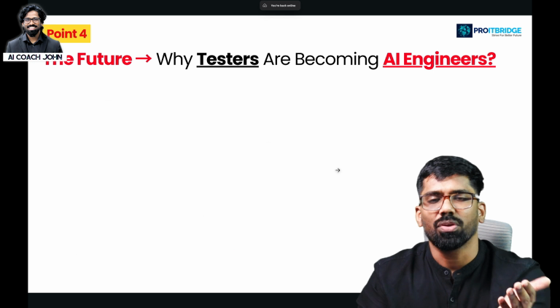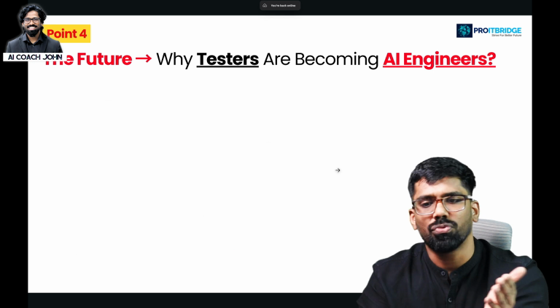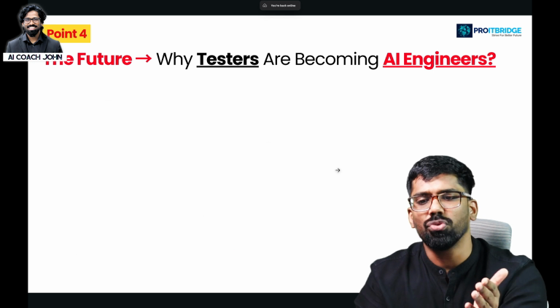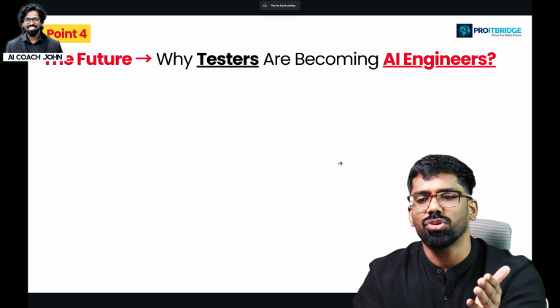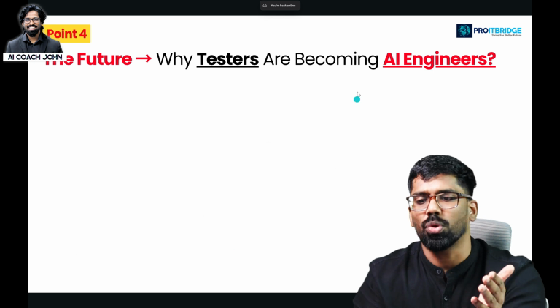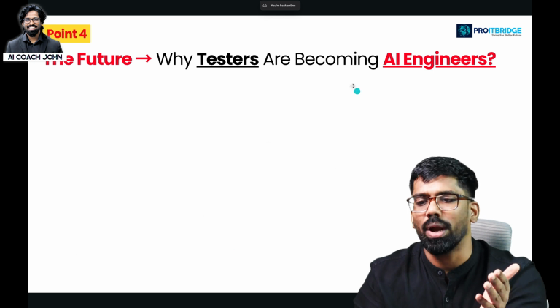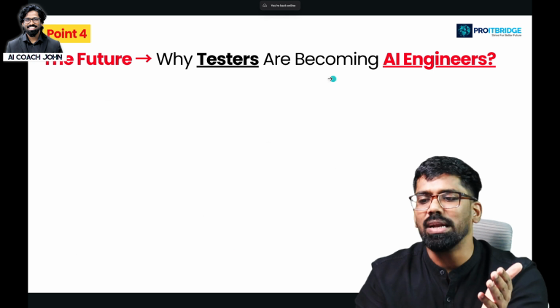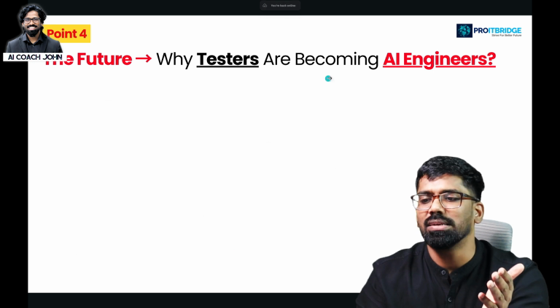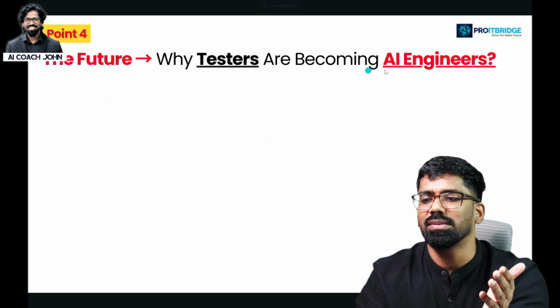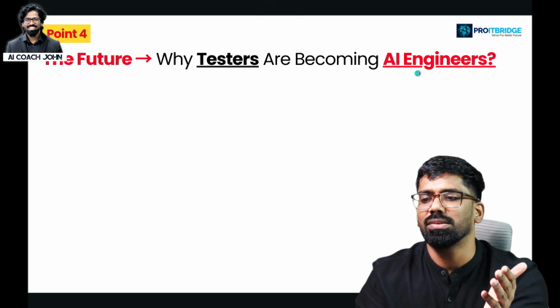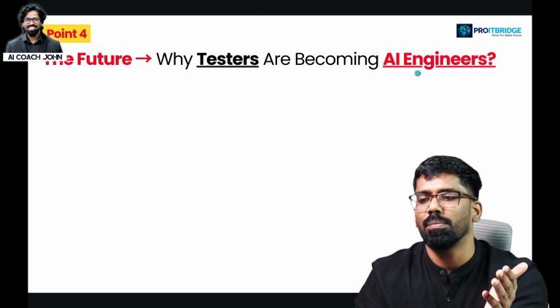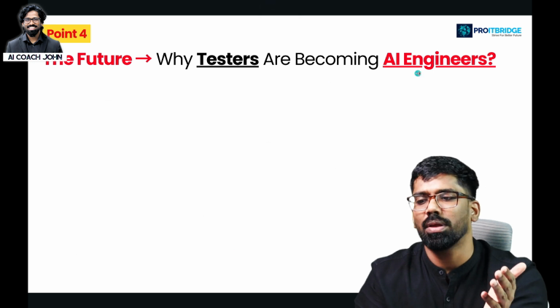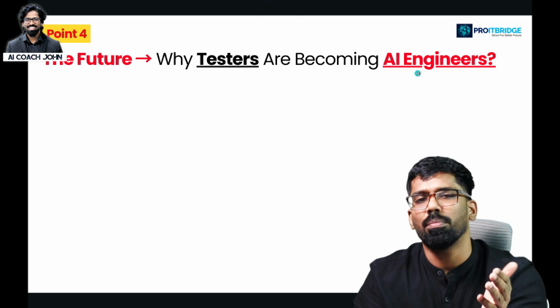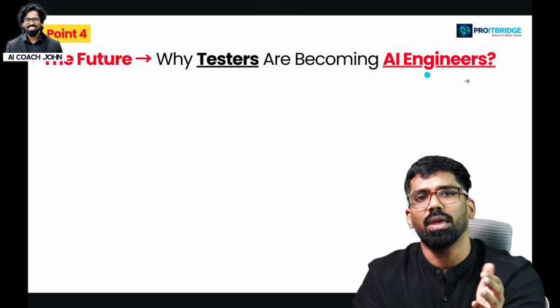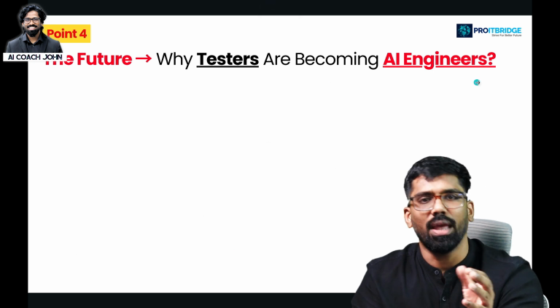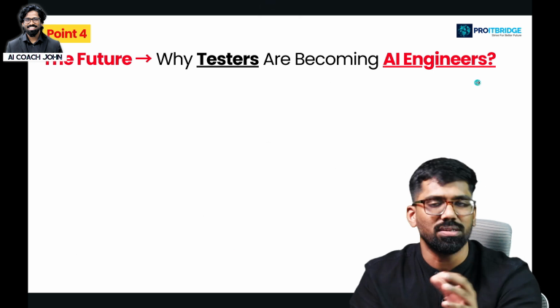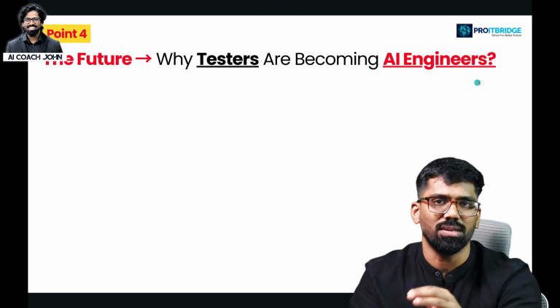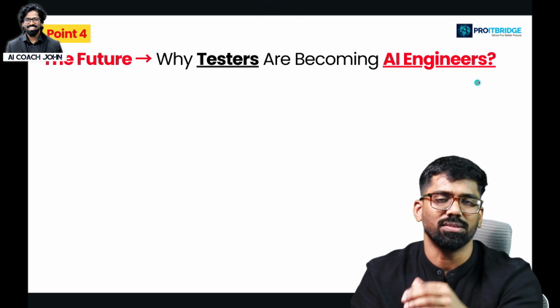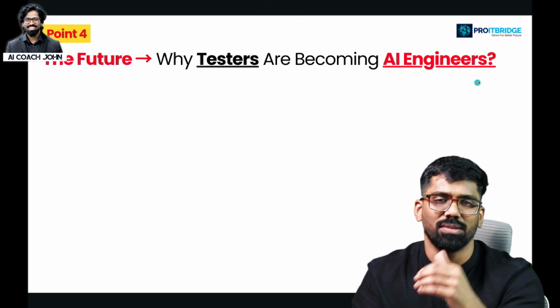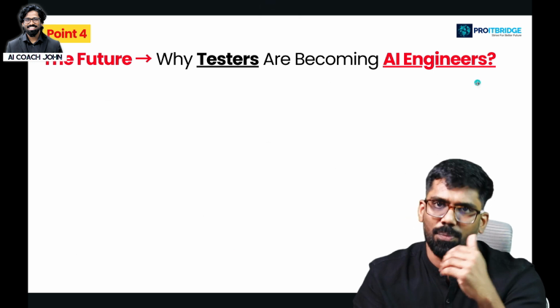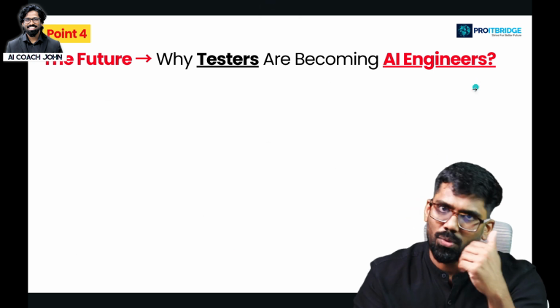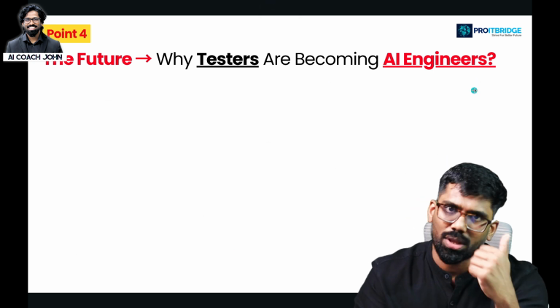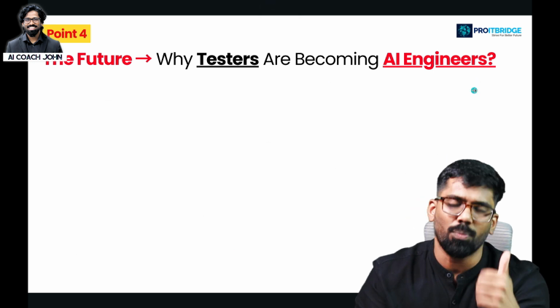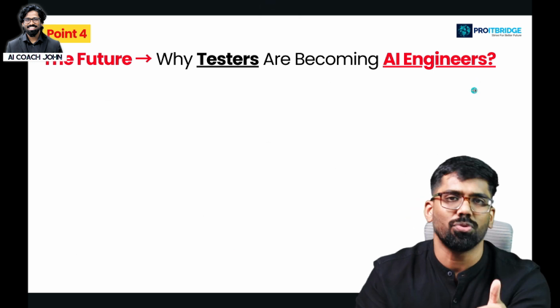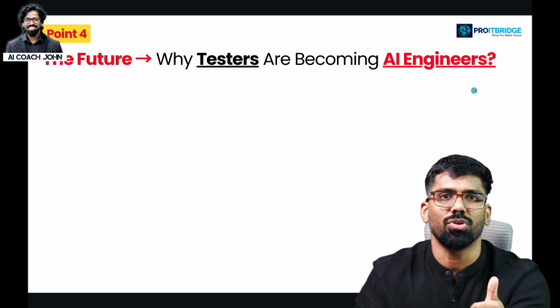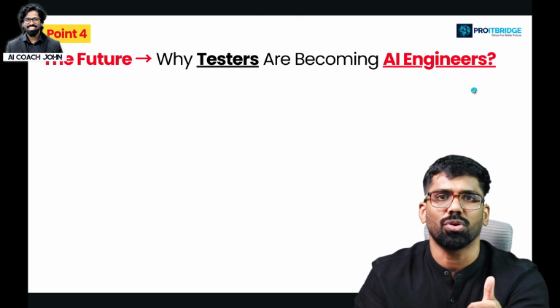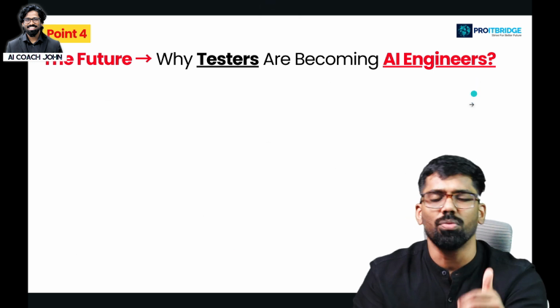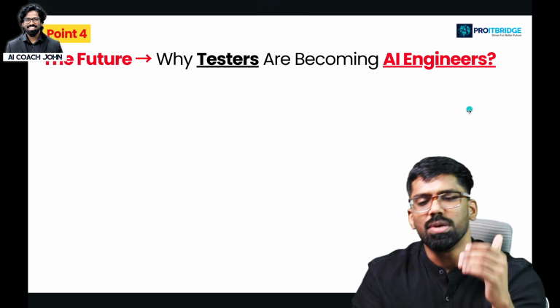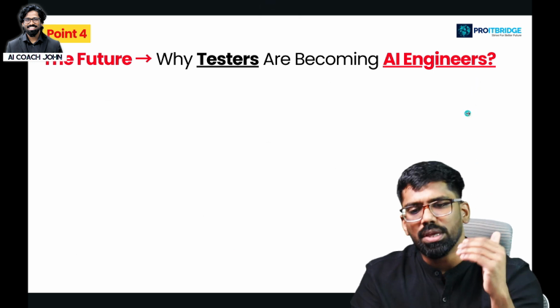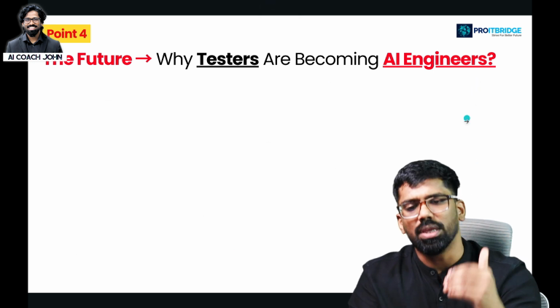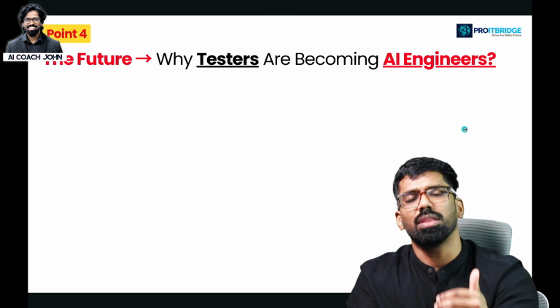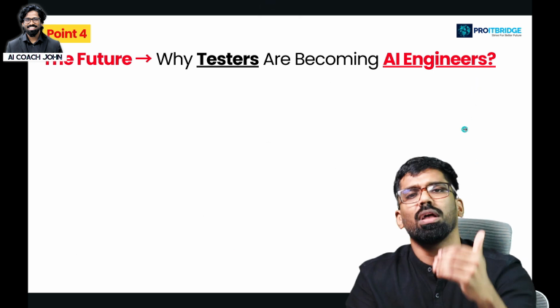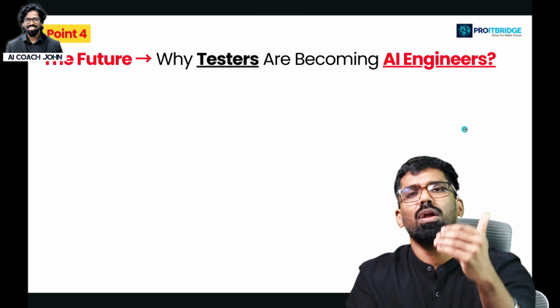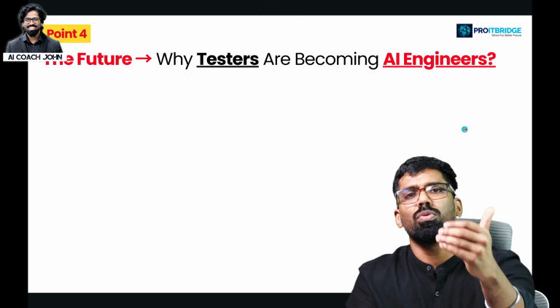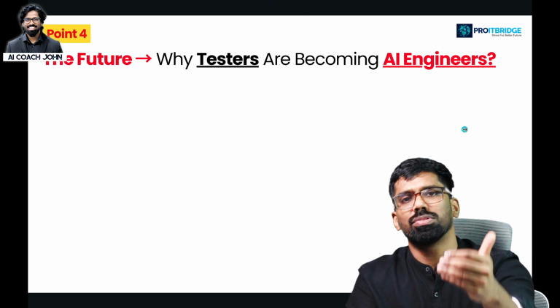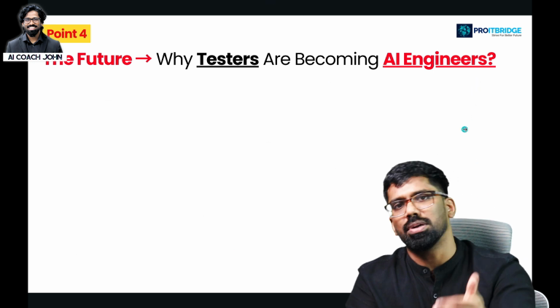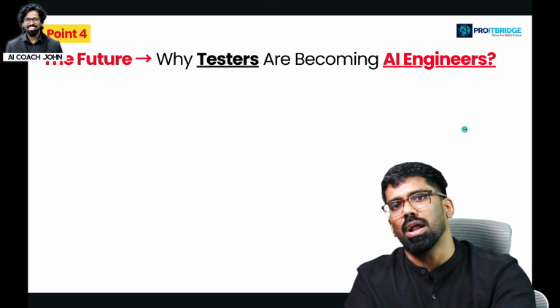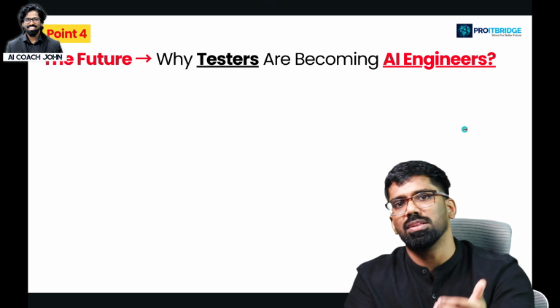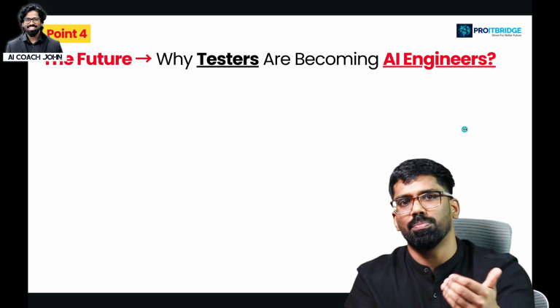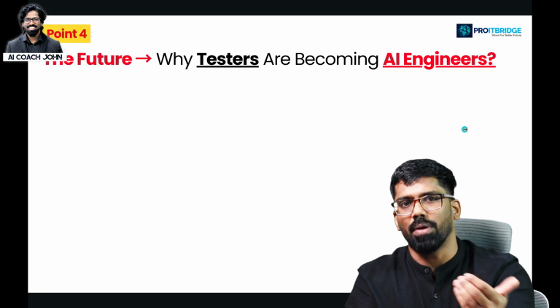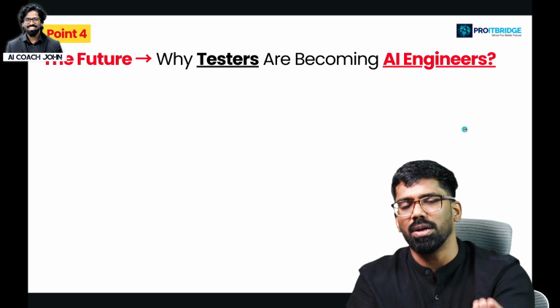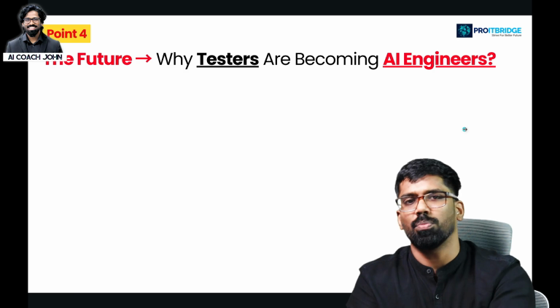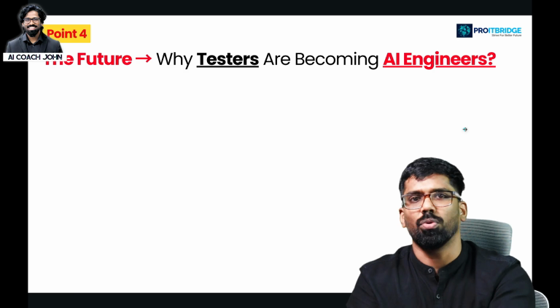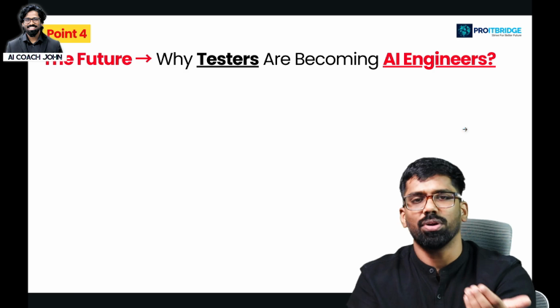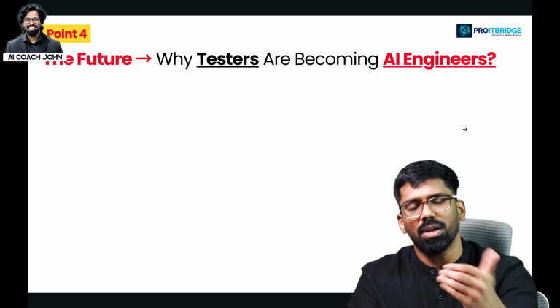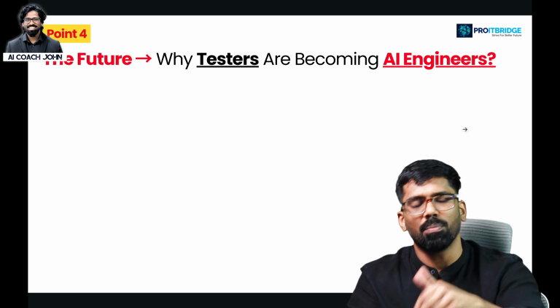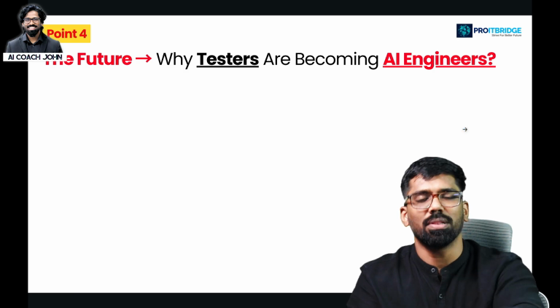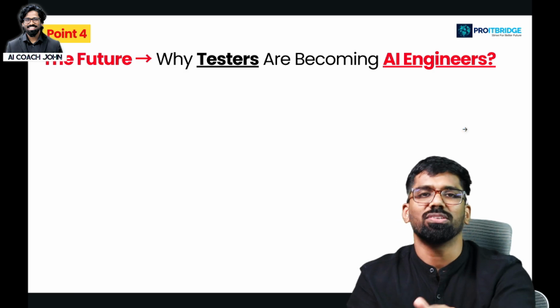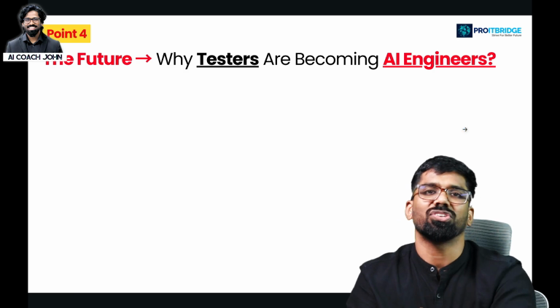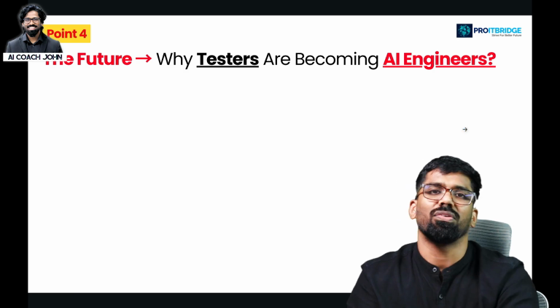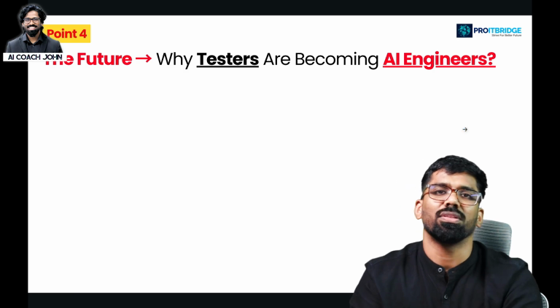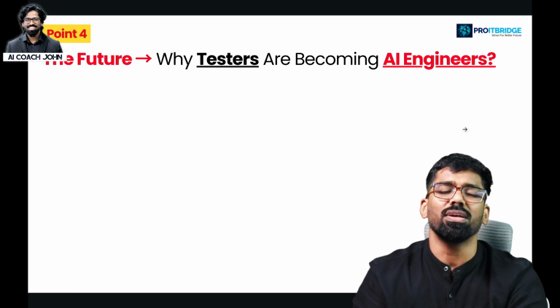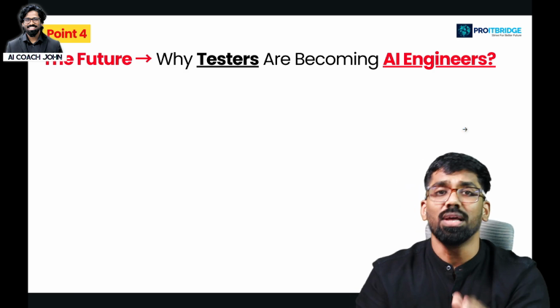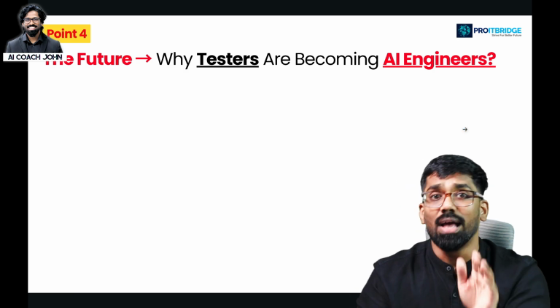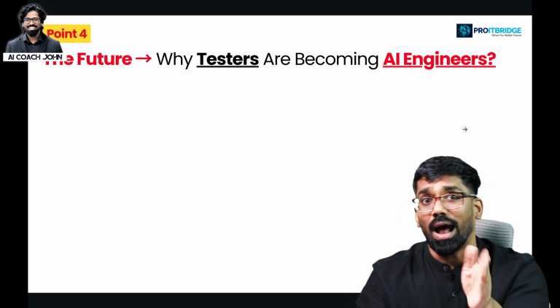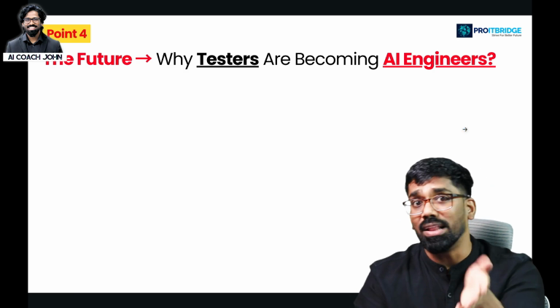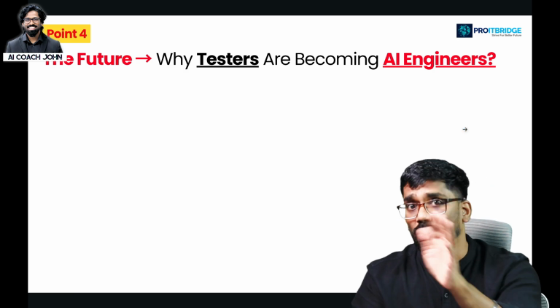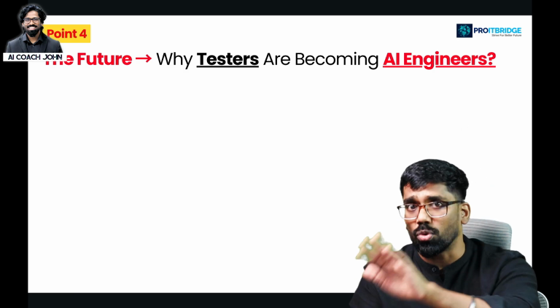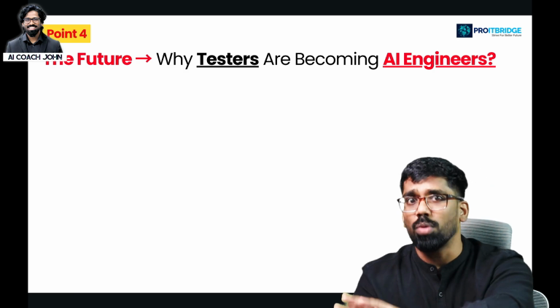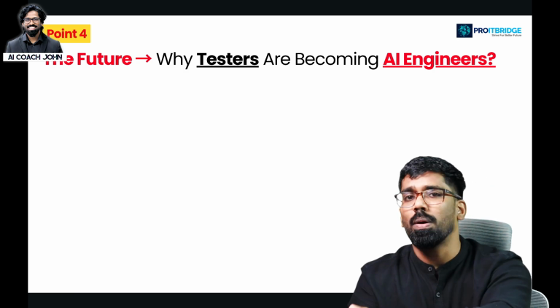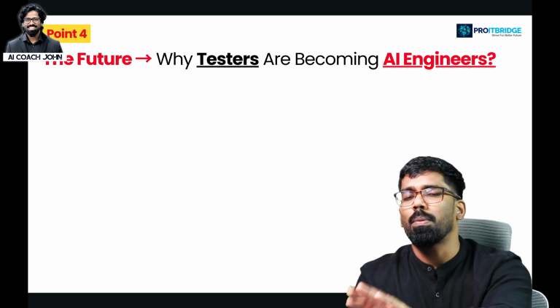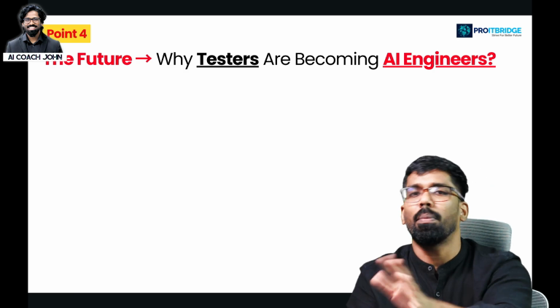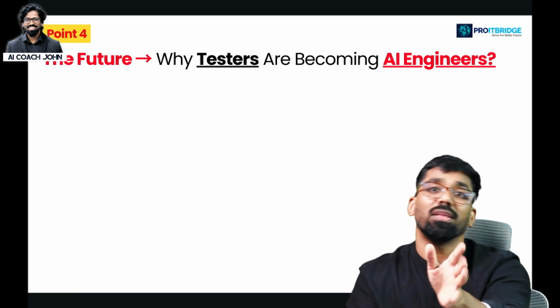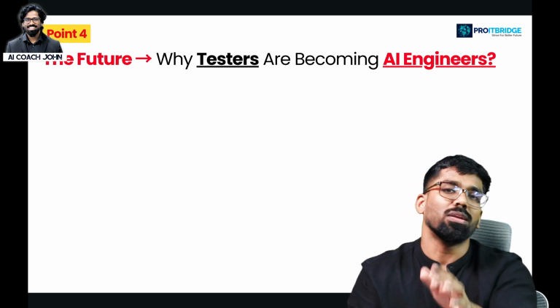Future: why are testers becoming AI engineers? We will finish this topic in the next section.